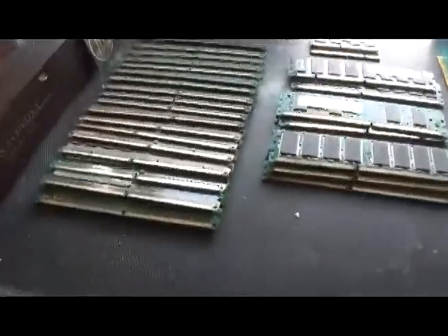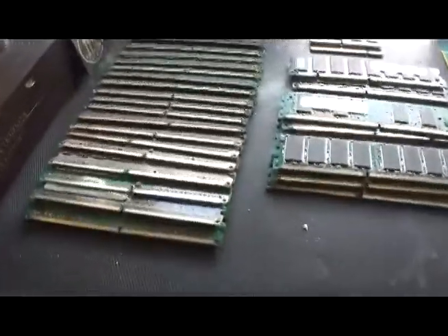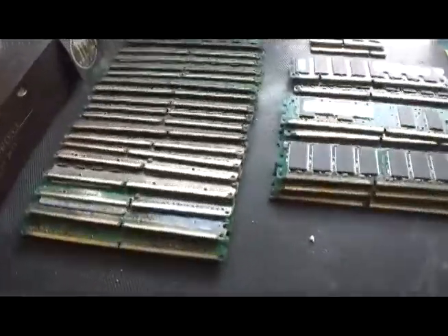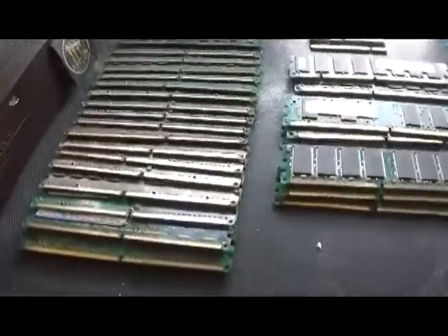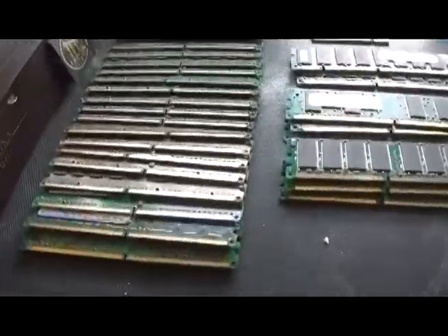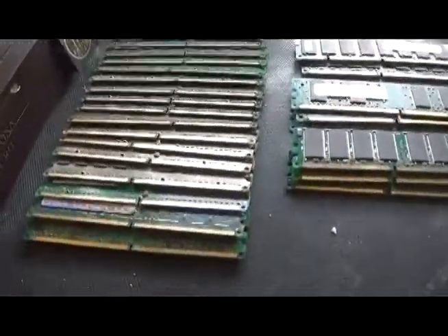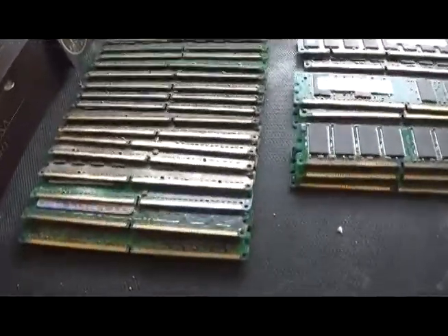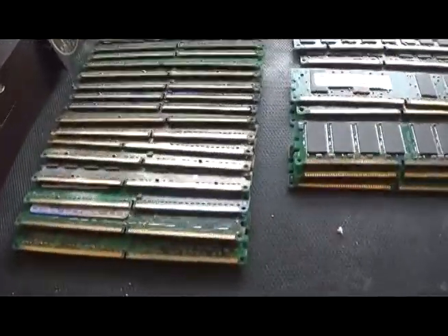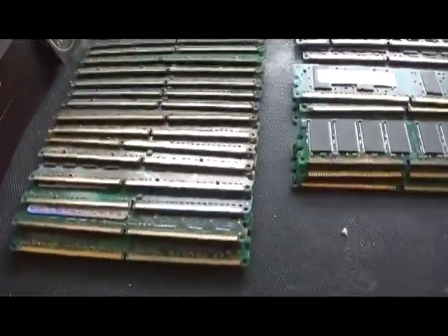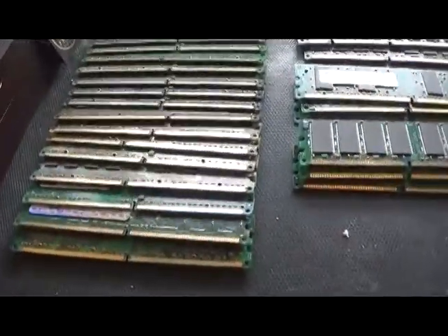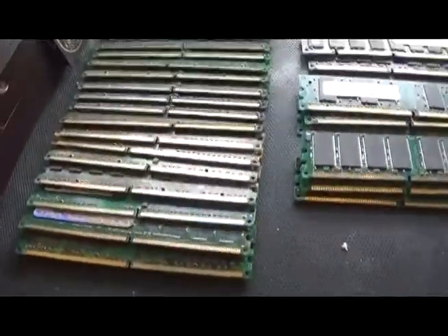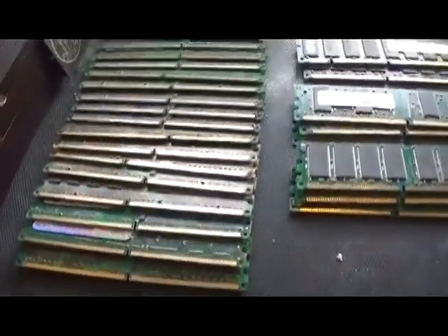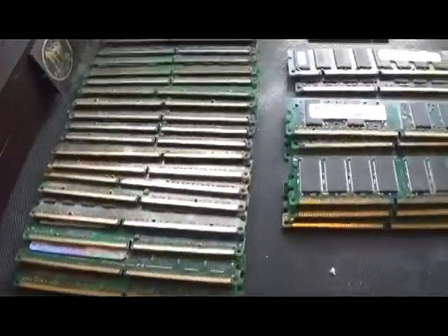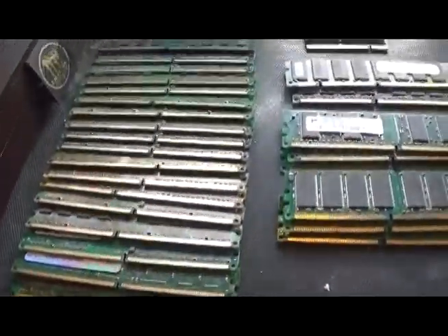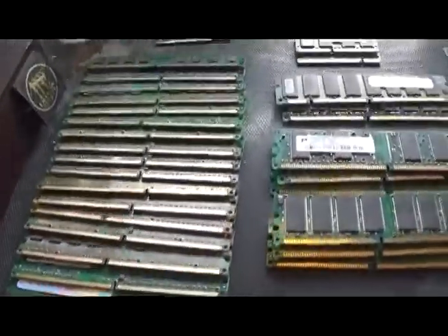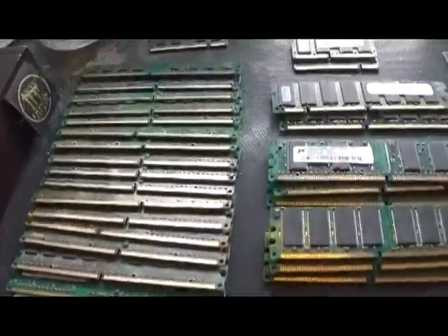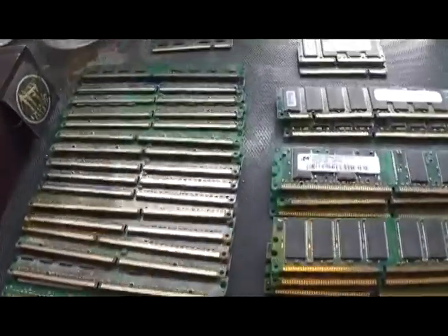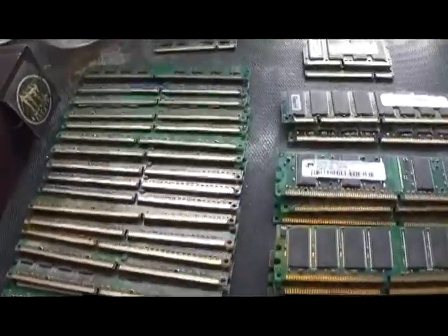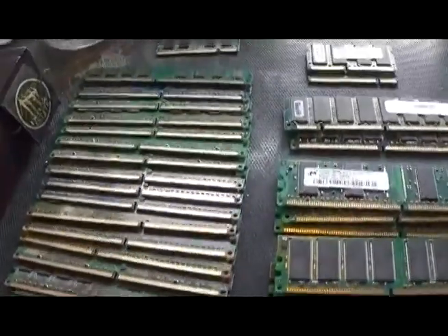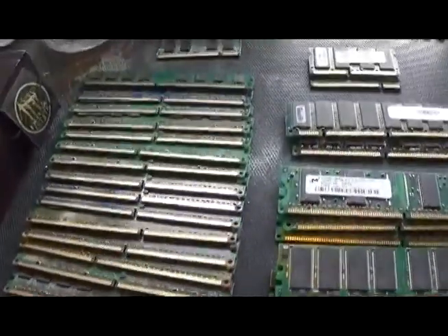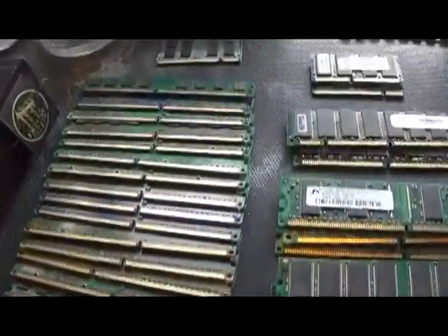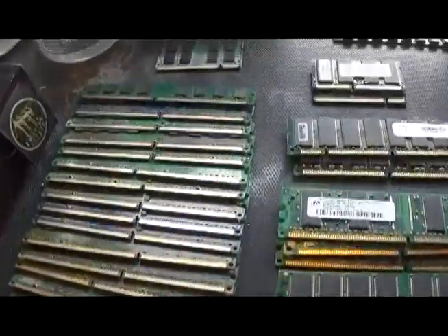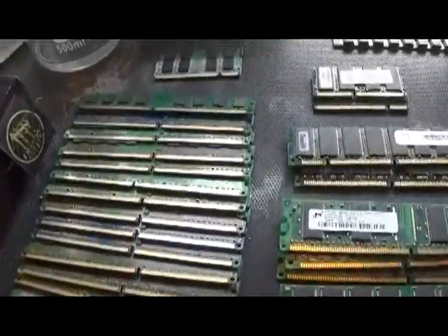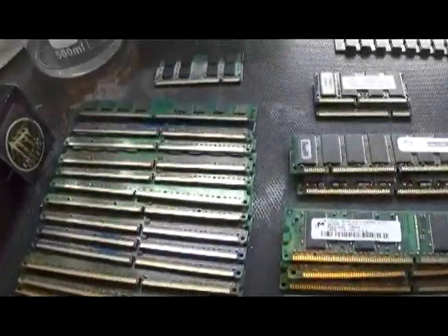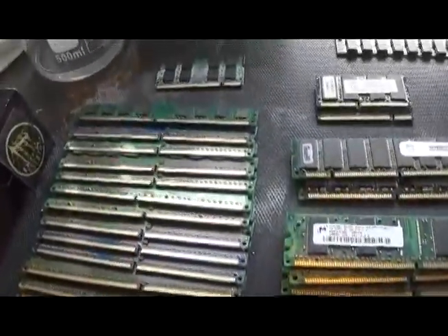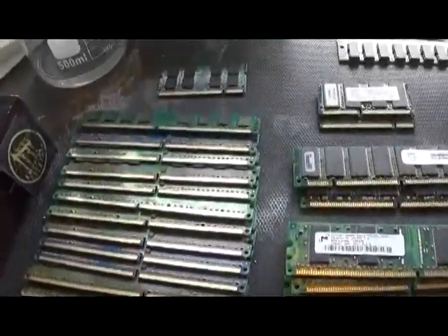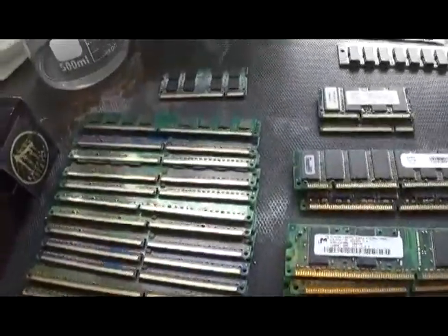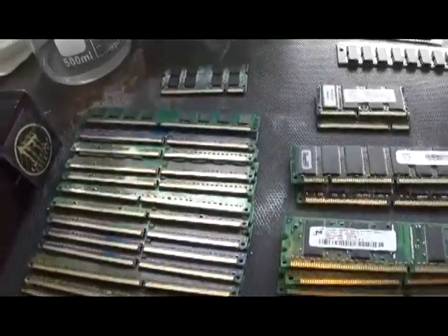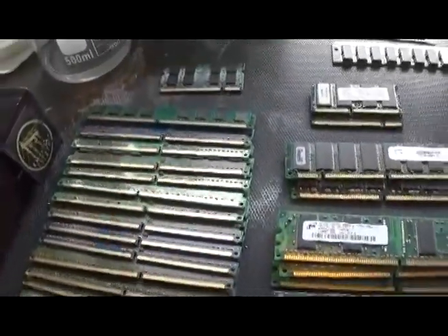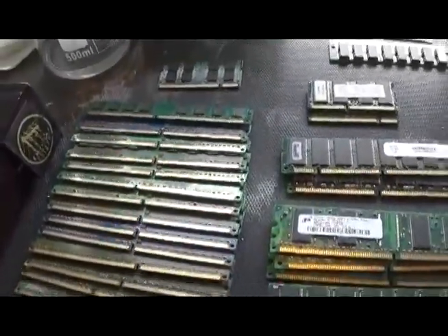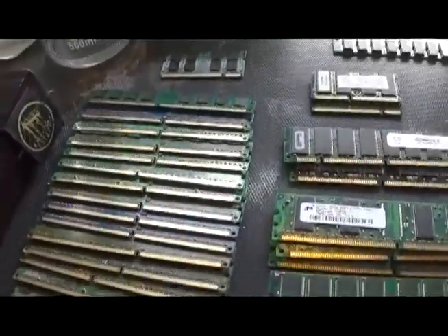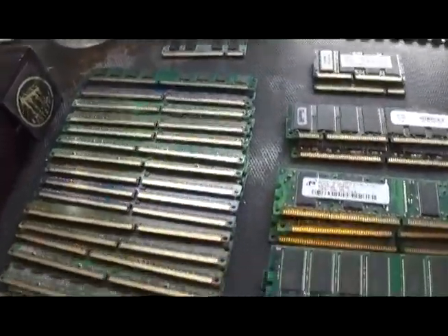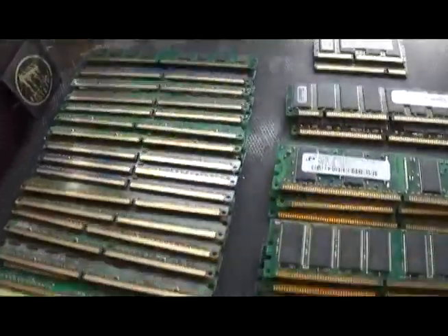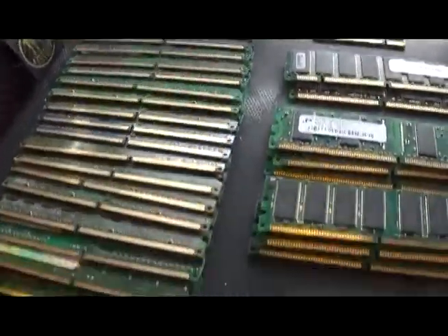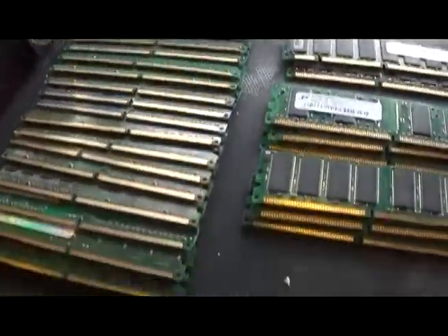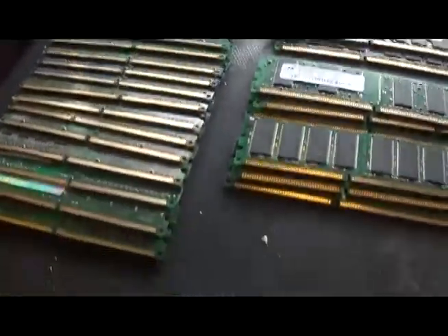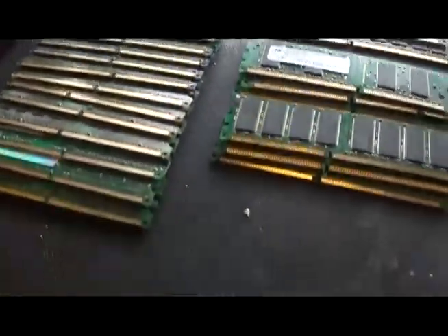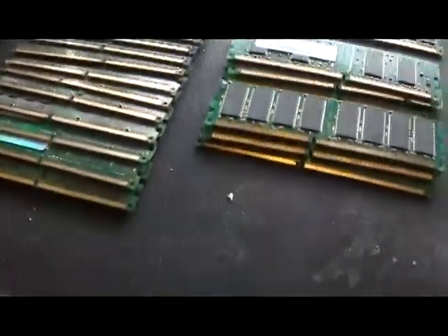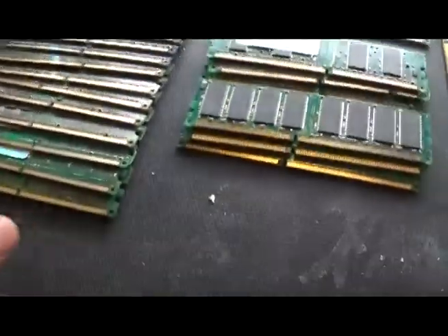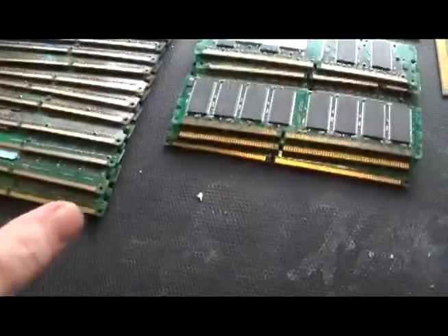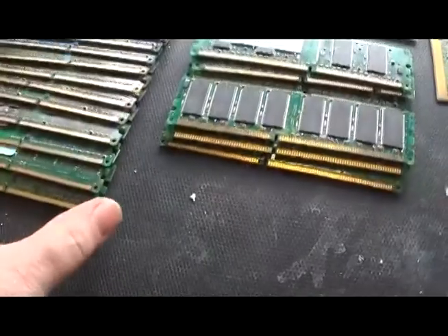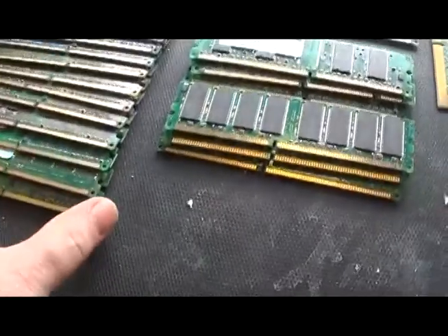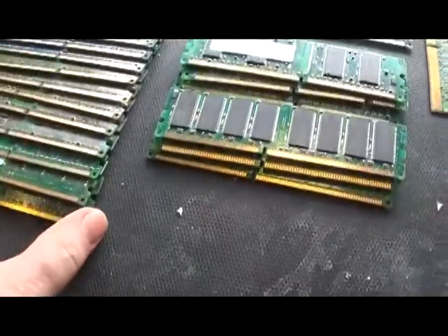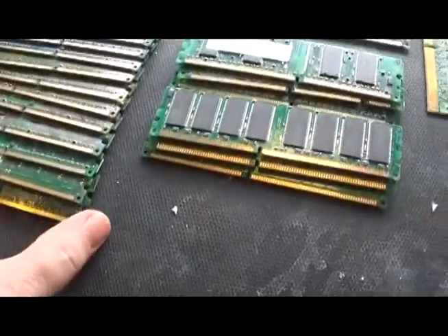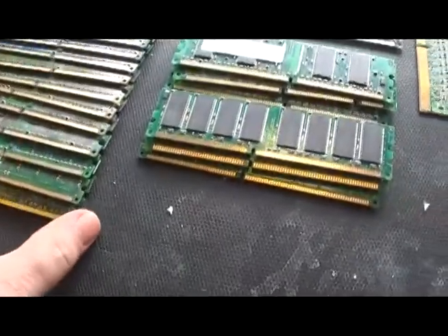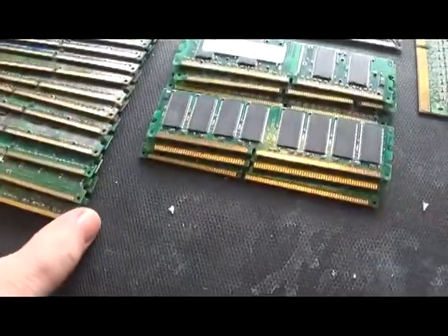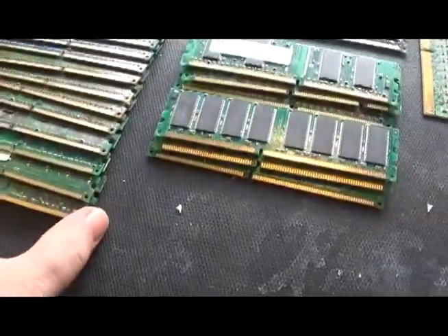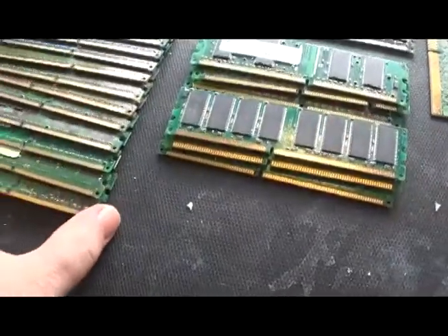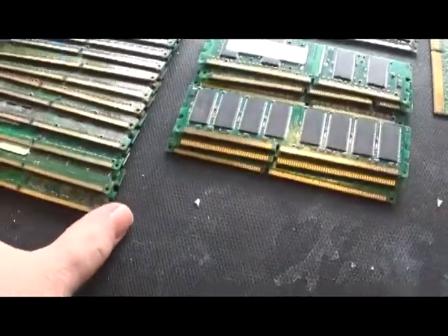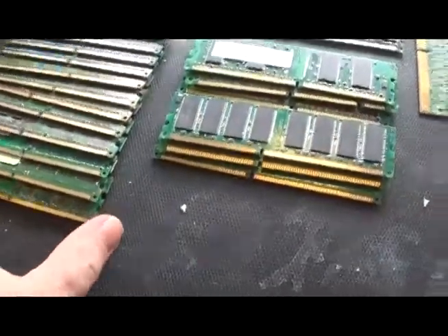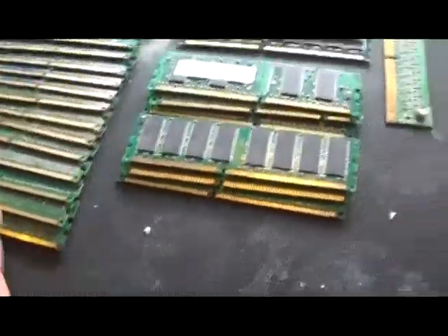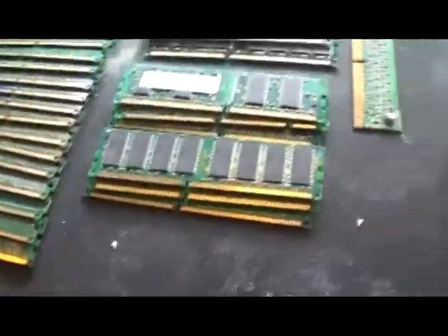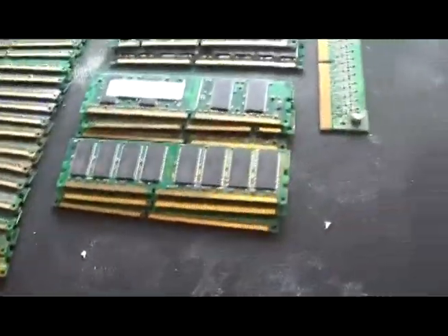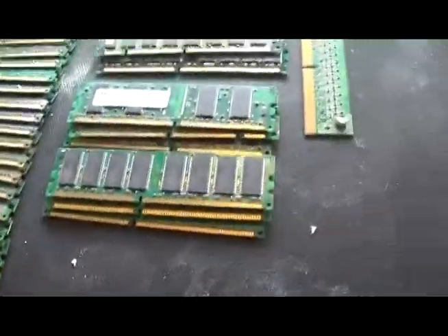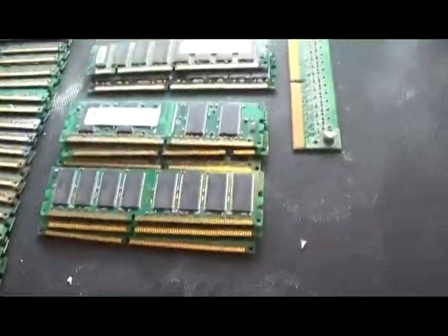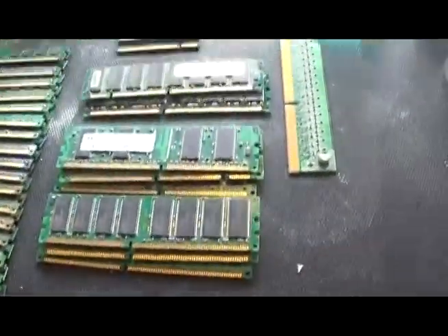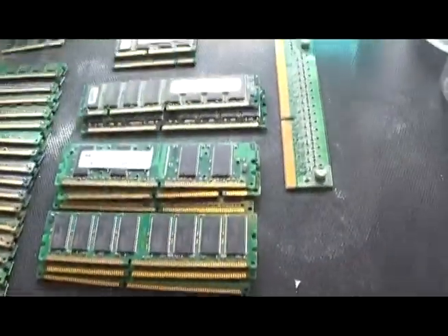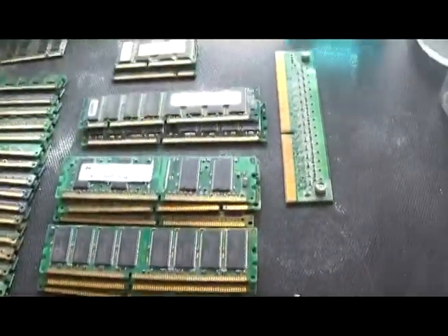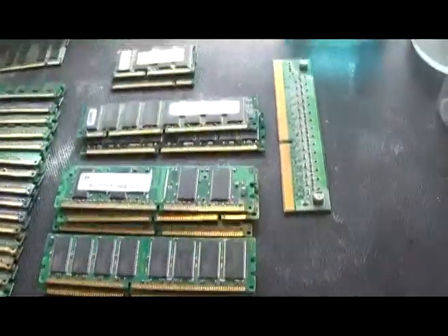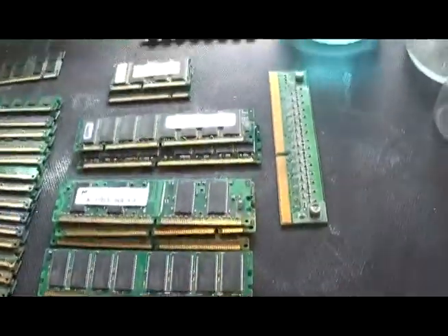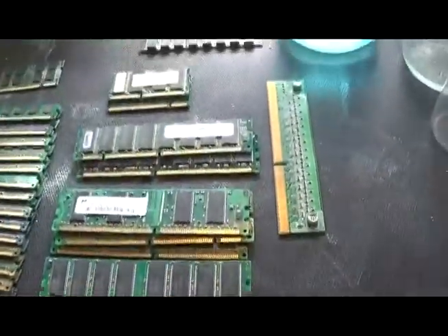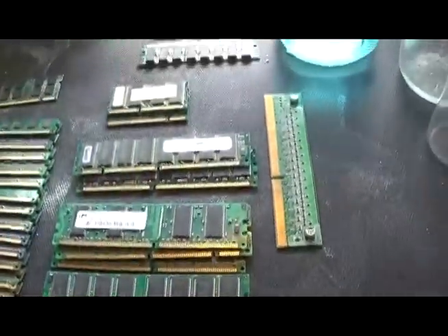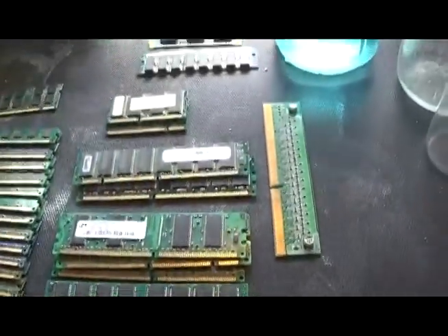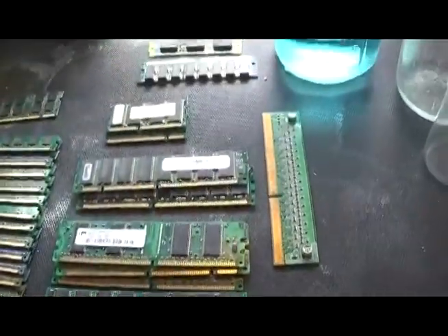What you see here is obvious. It's RAM, different types of RAM.